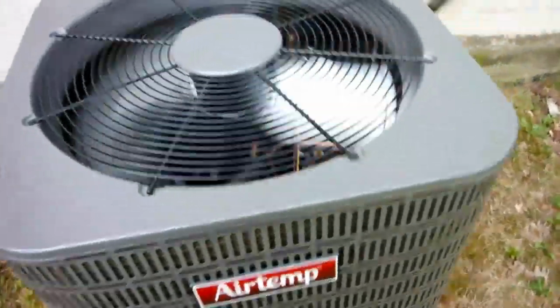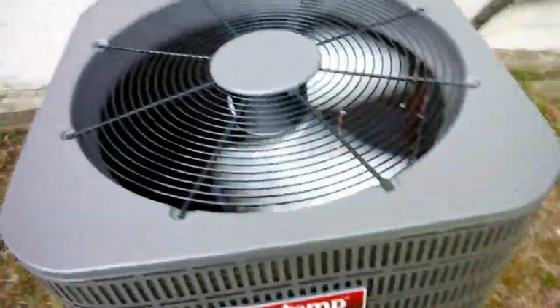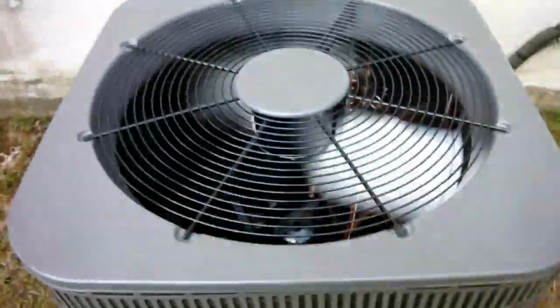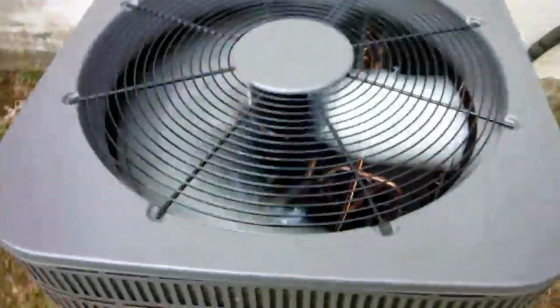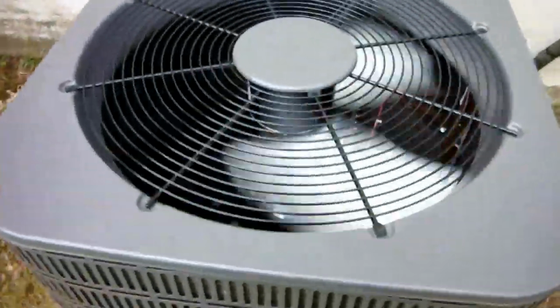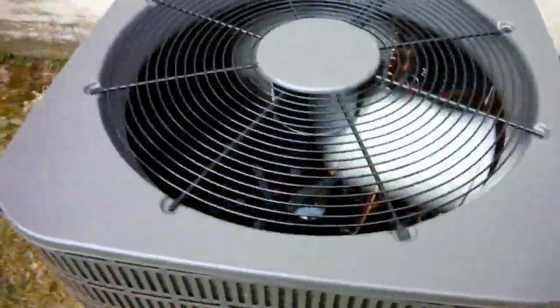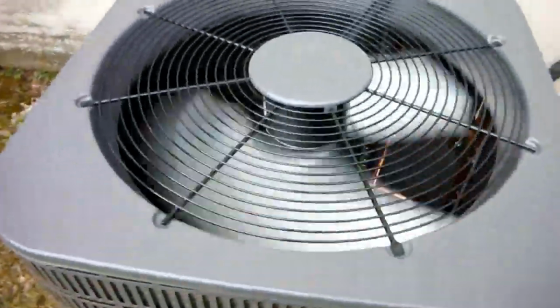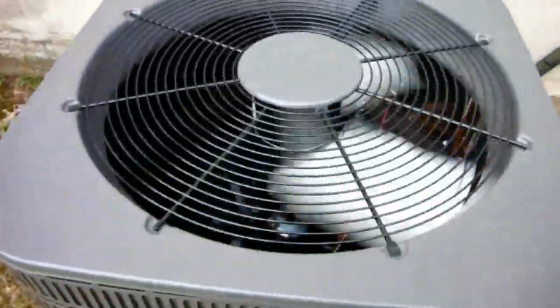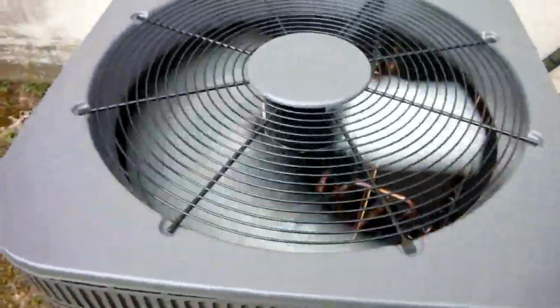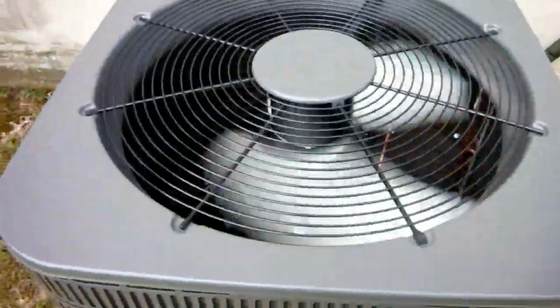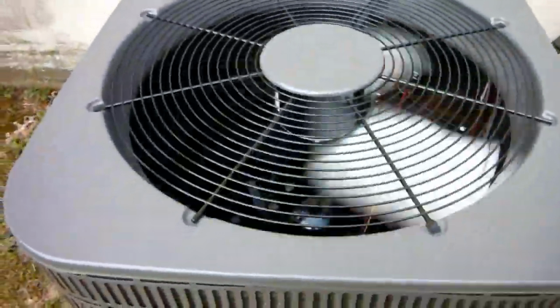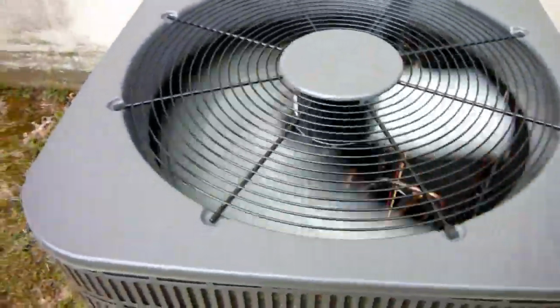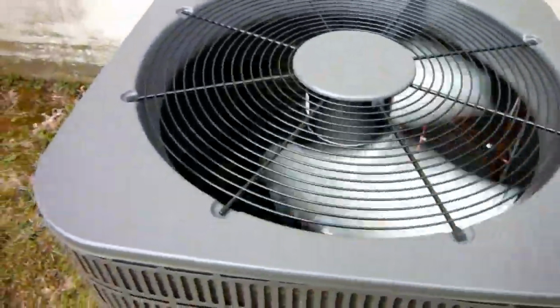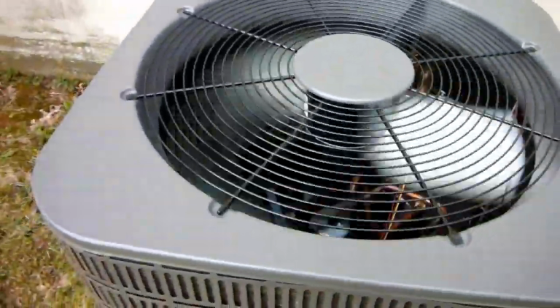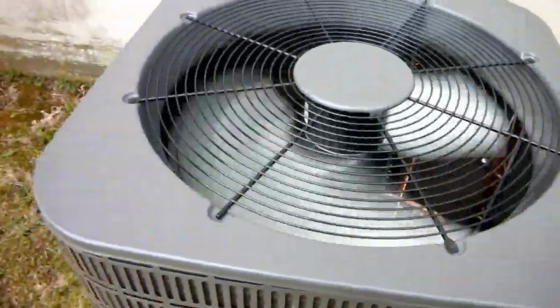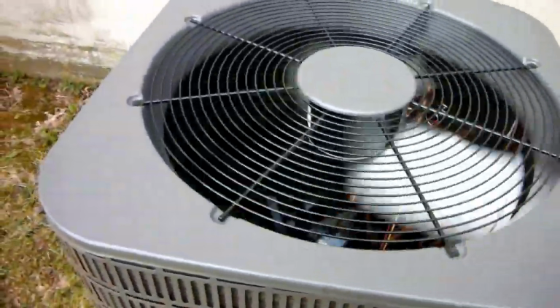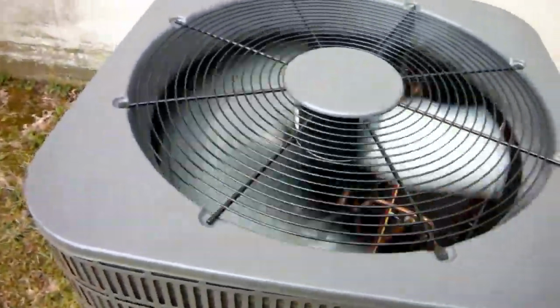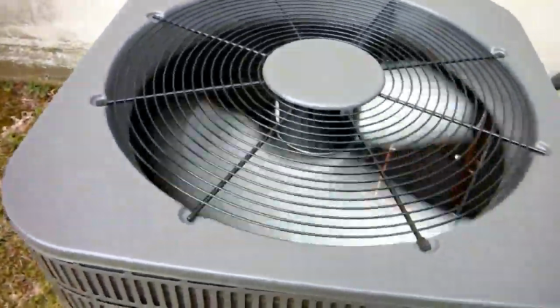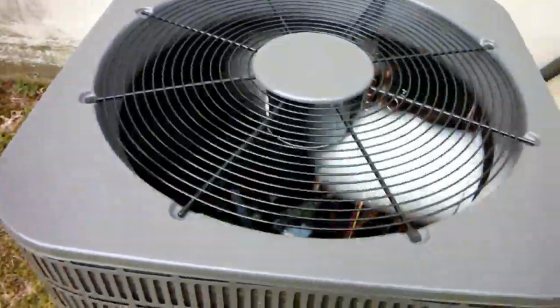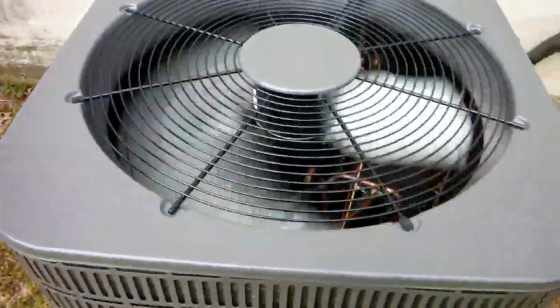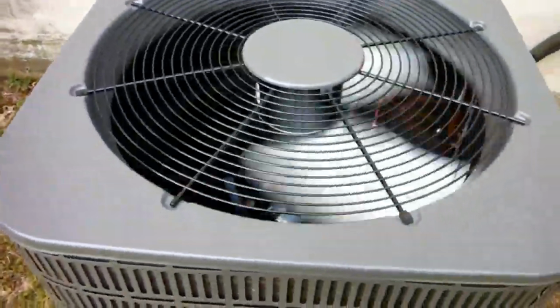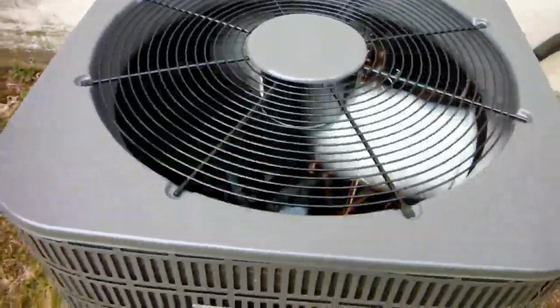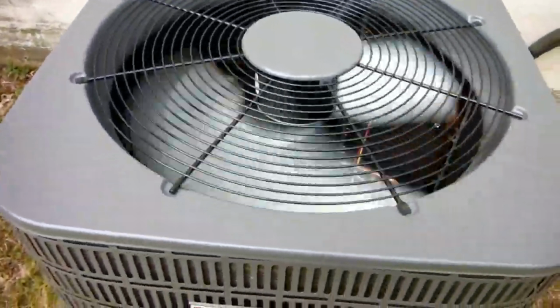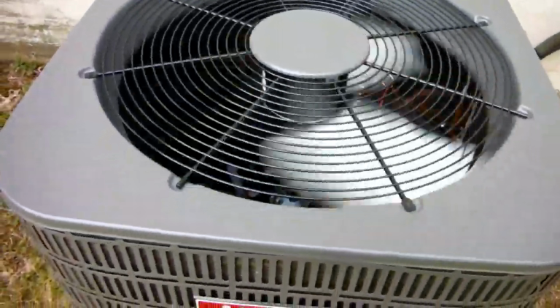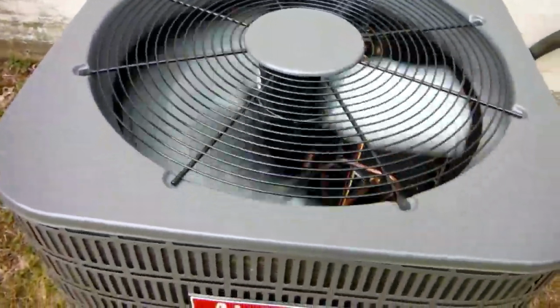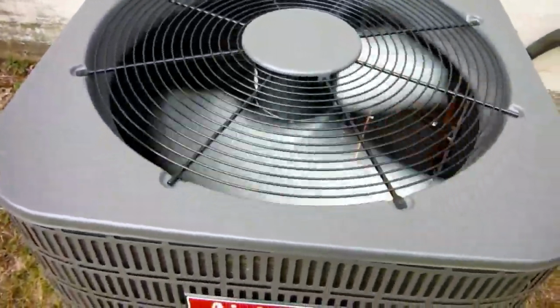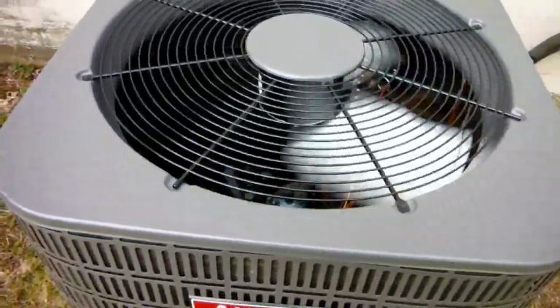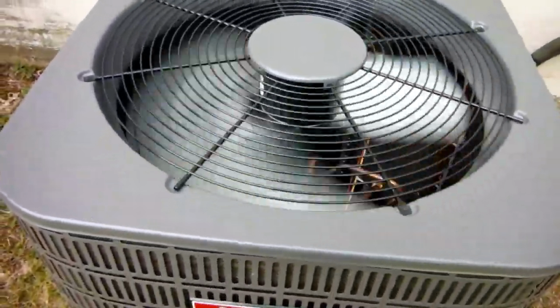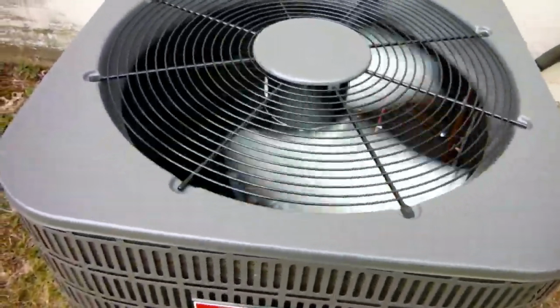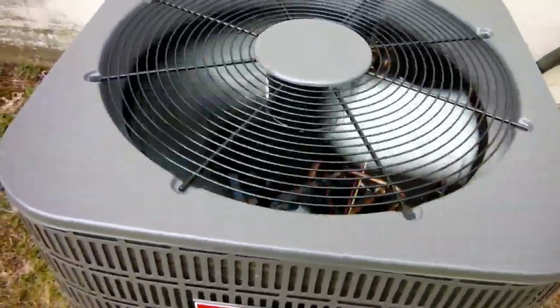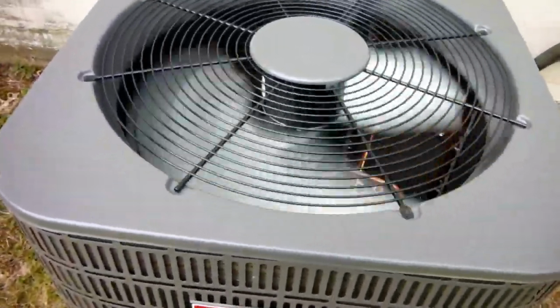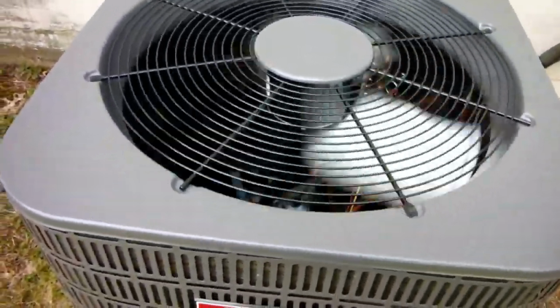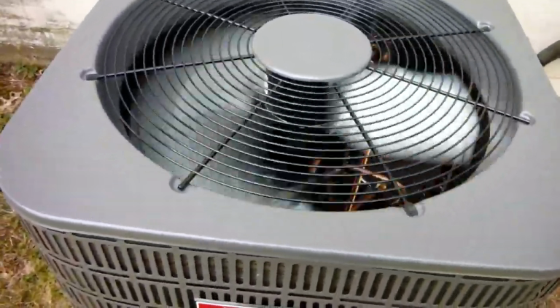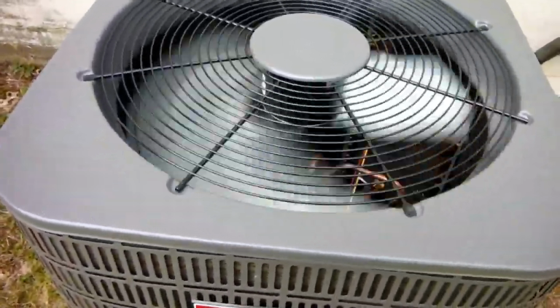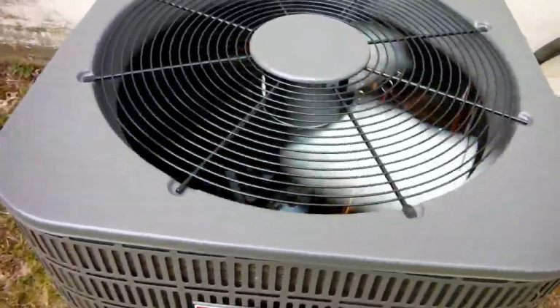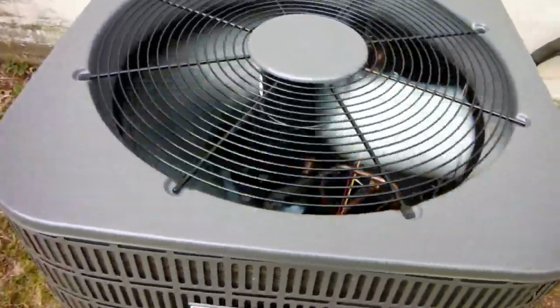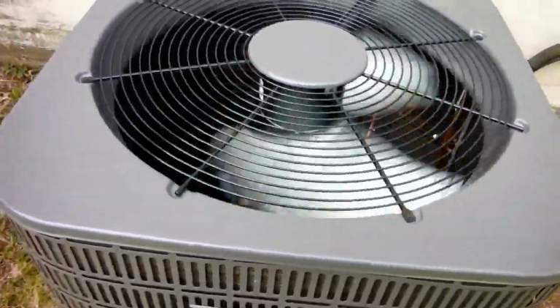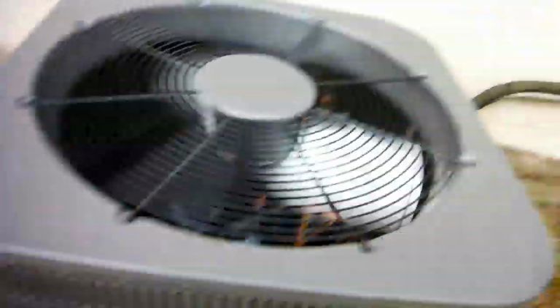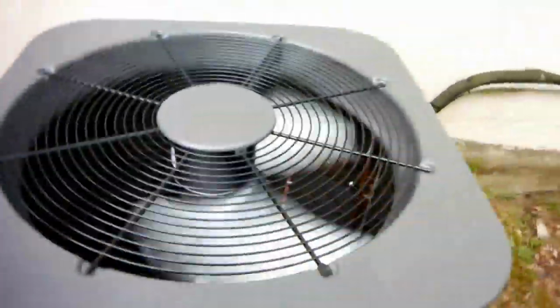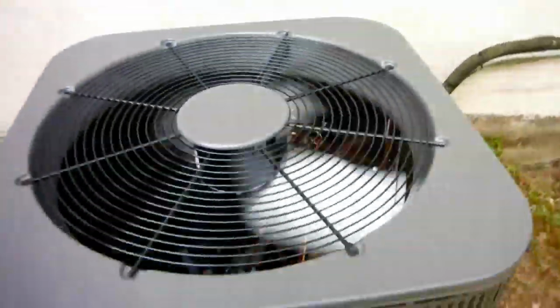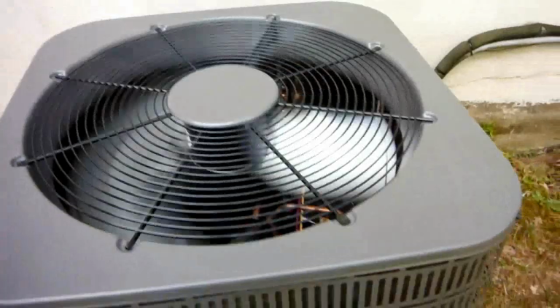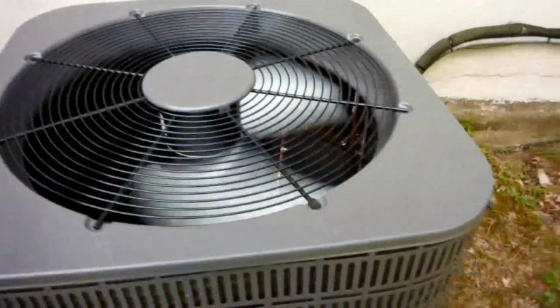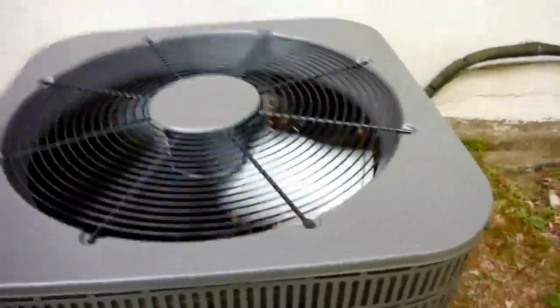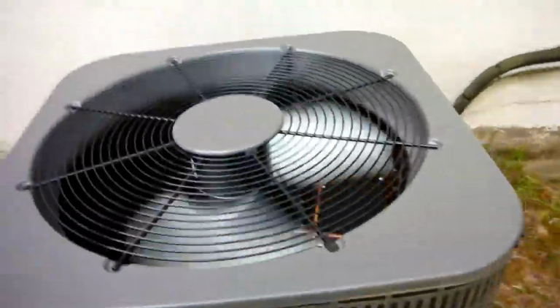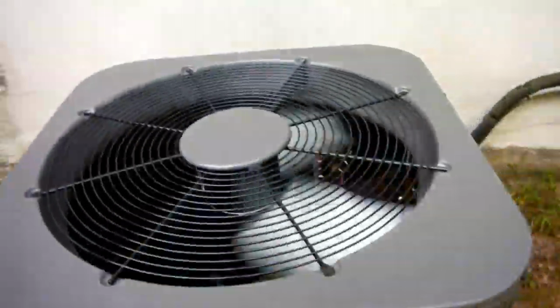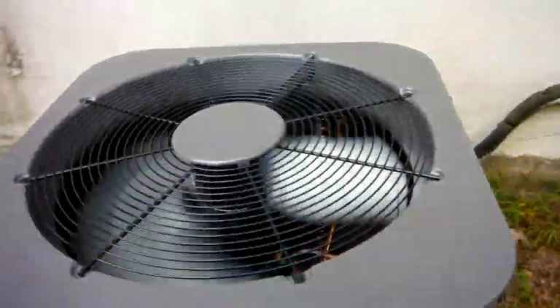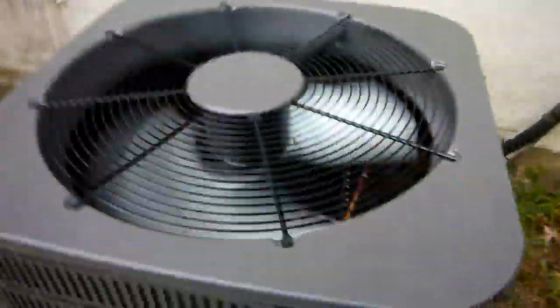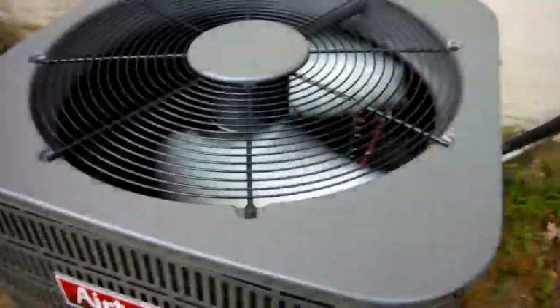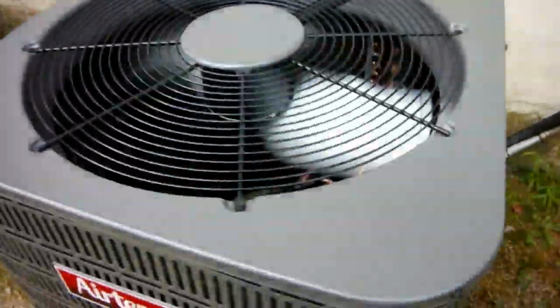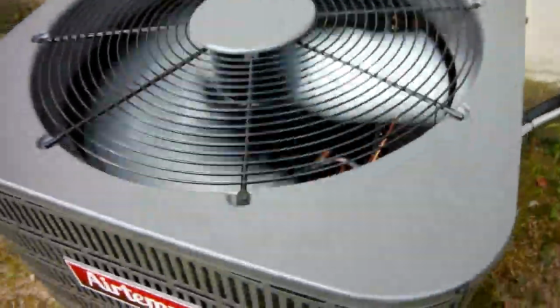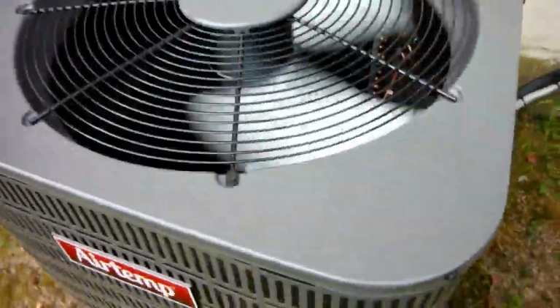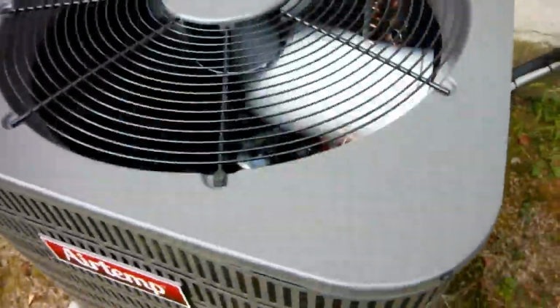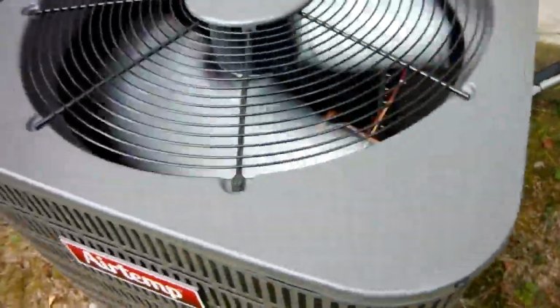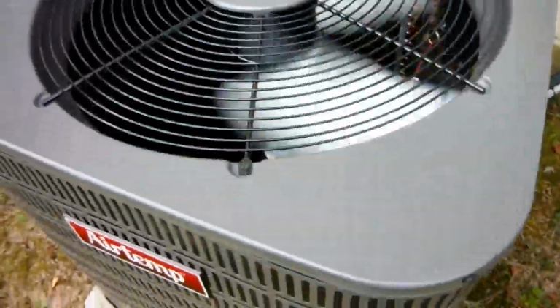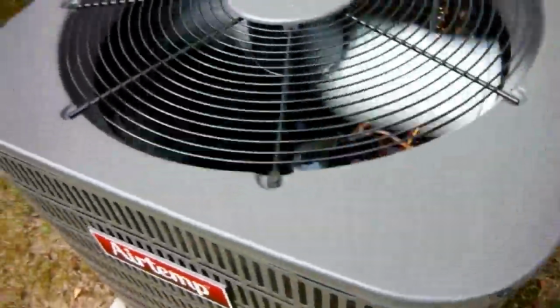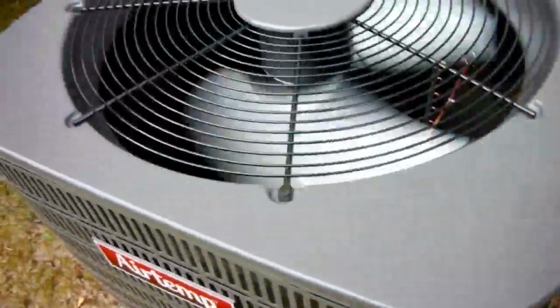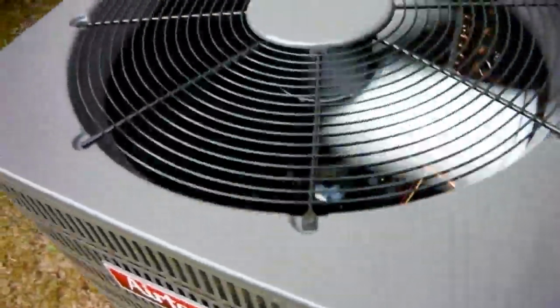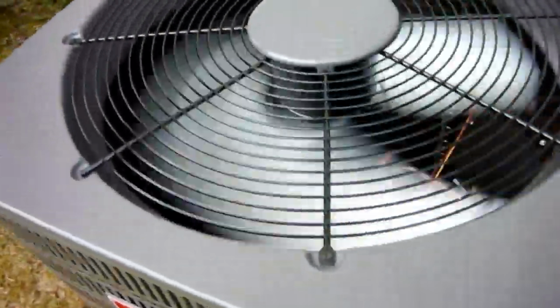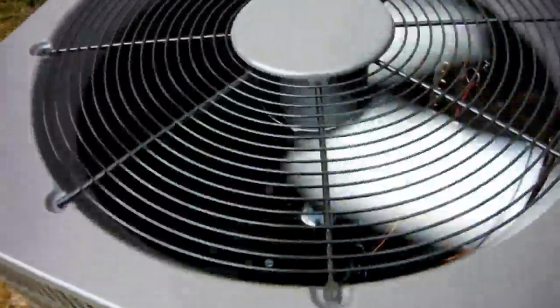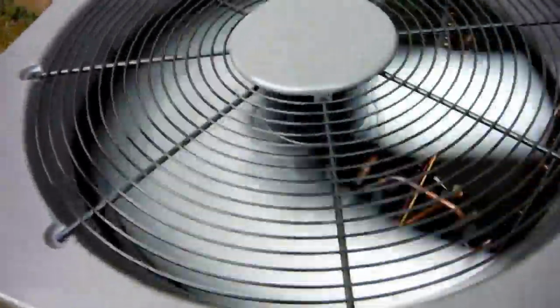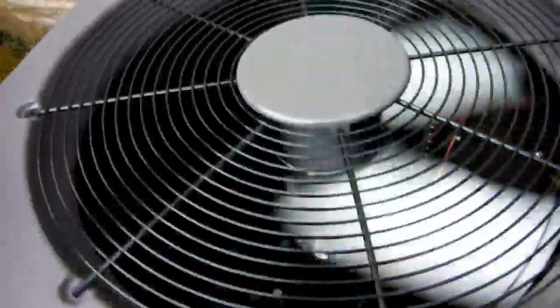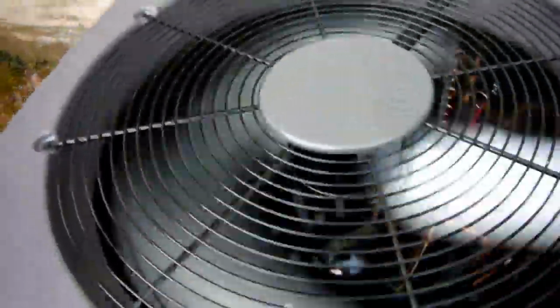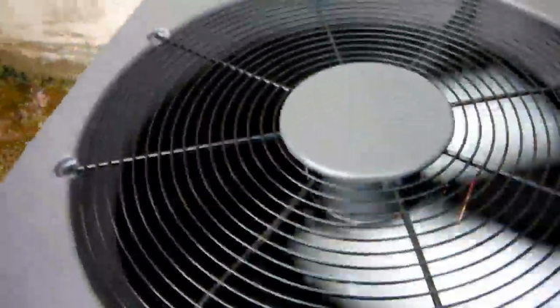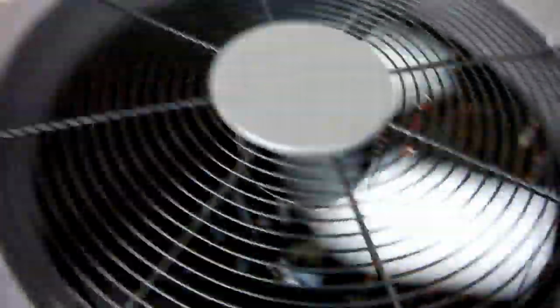There seems to be a bit of buffeting from the fan blades, but other than that it is a very quiet unit. It's got the Copeland scroll compressor.